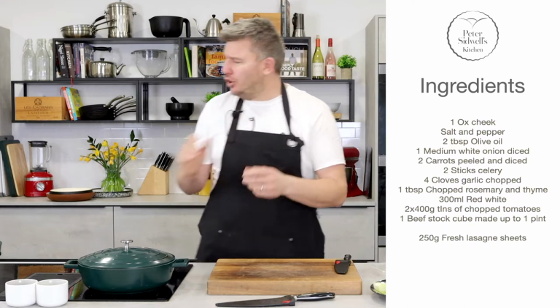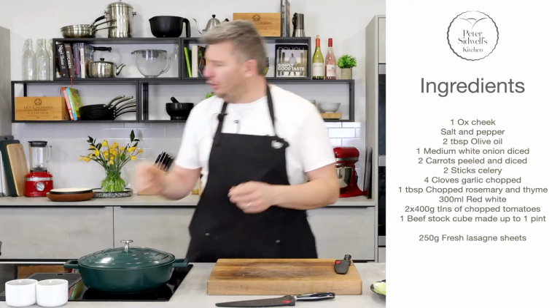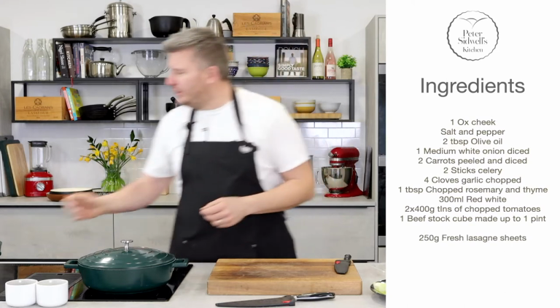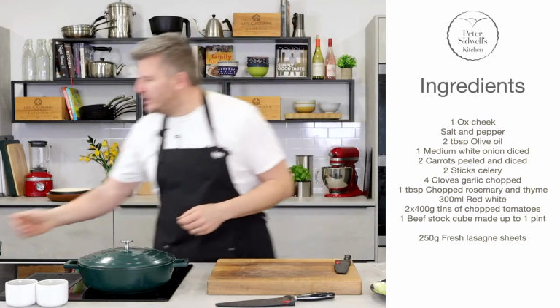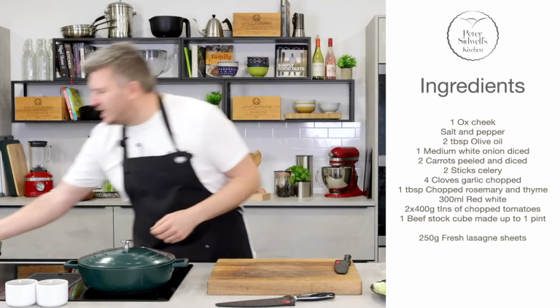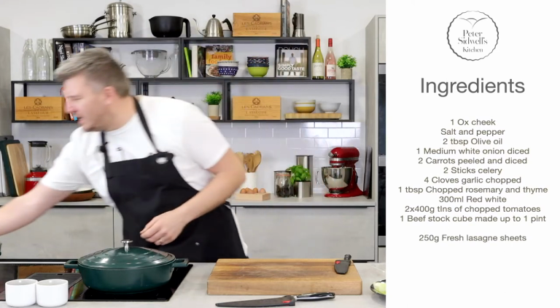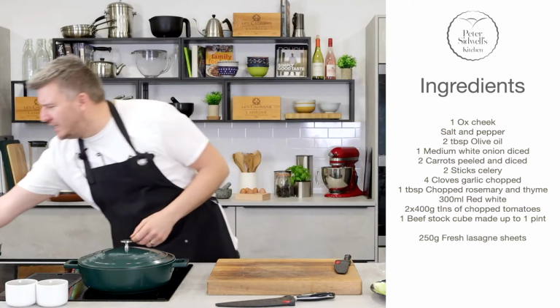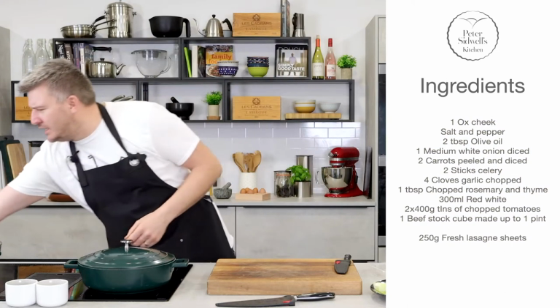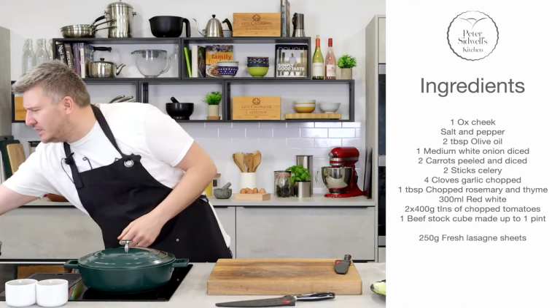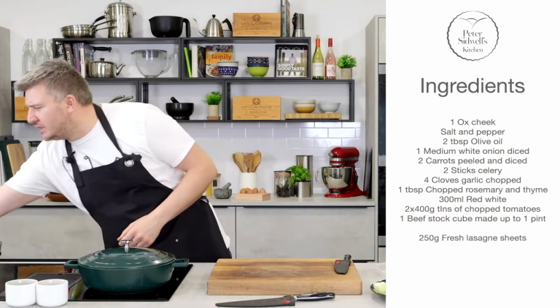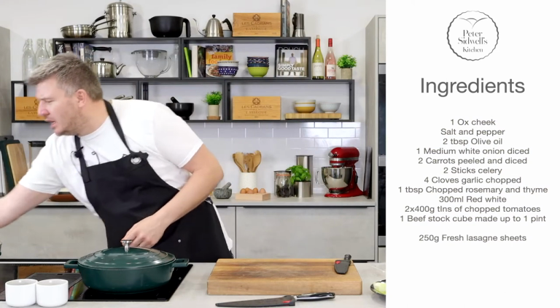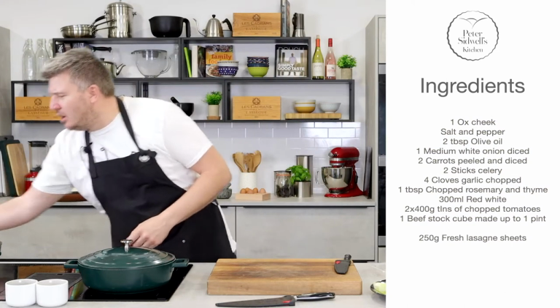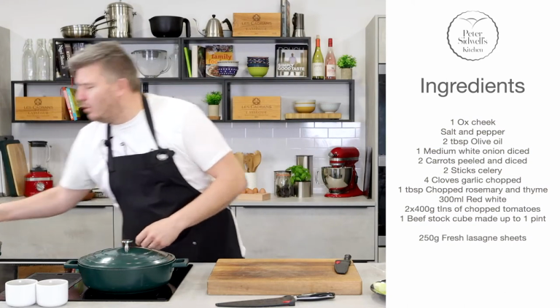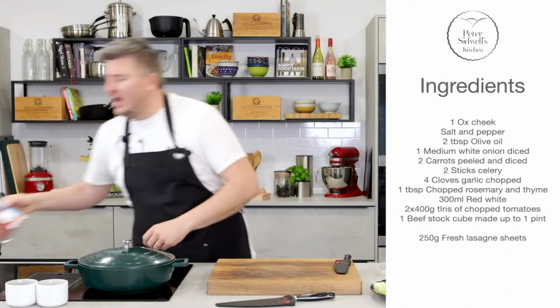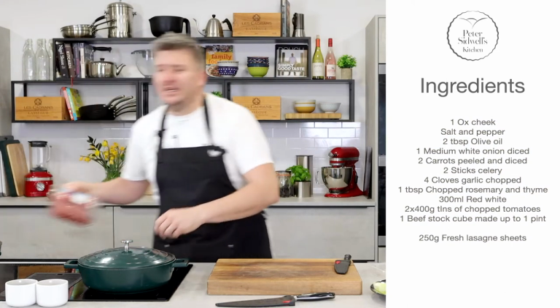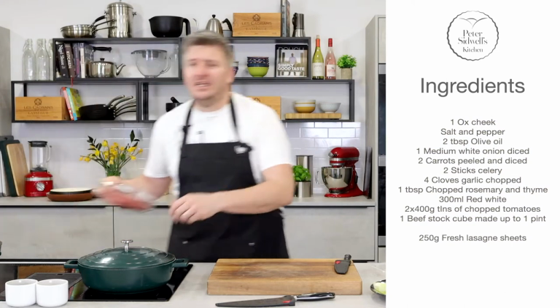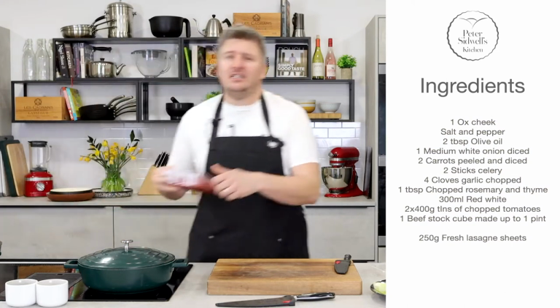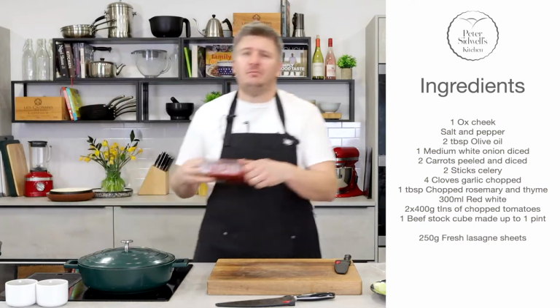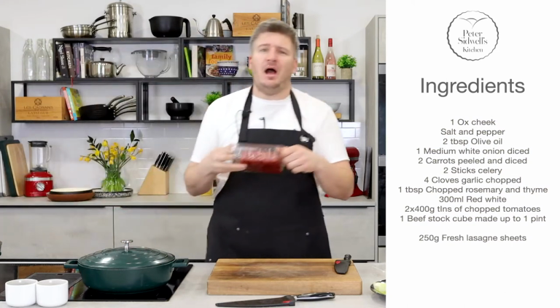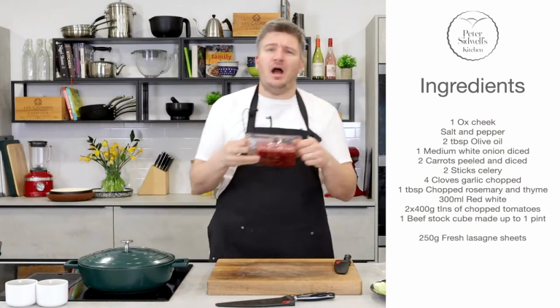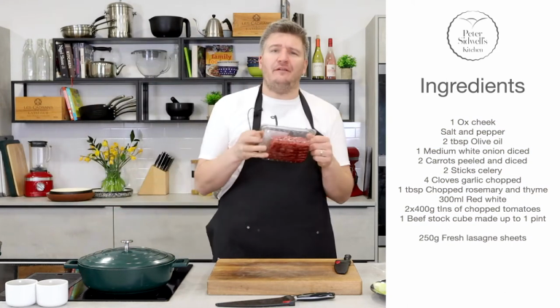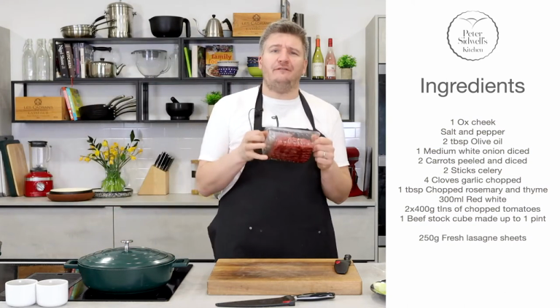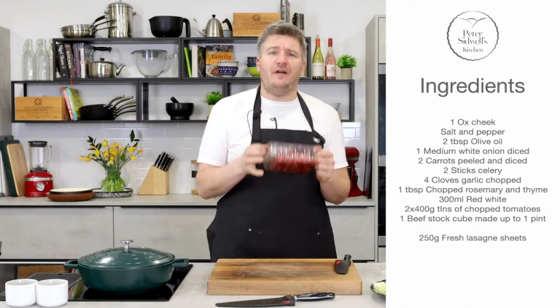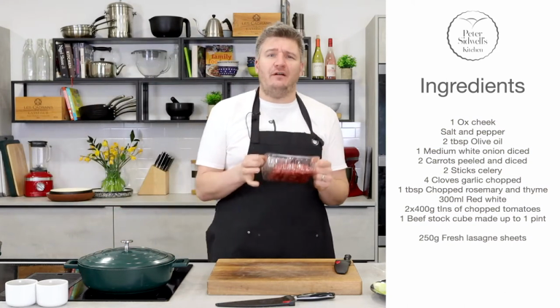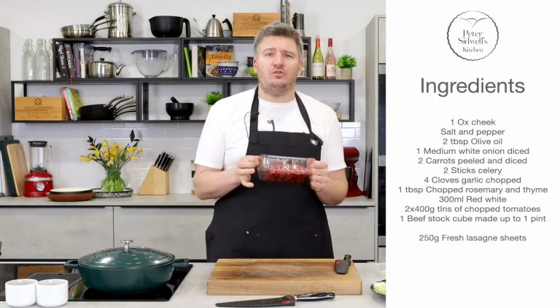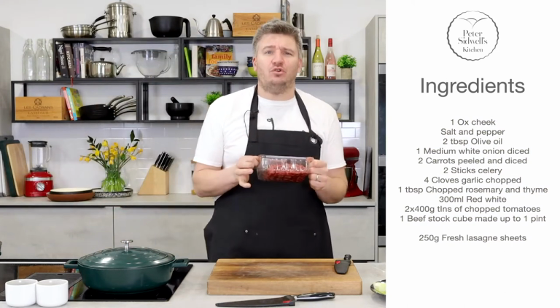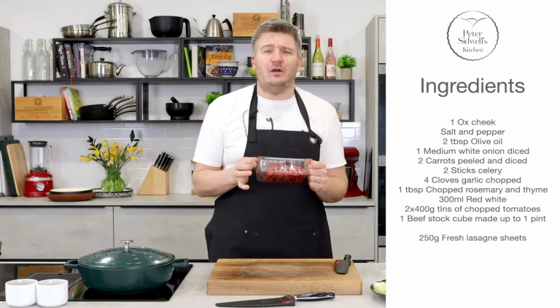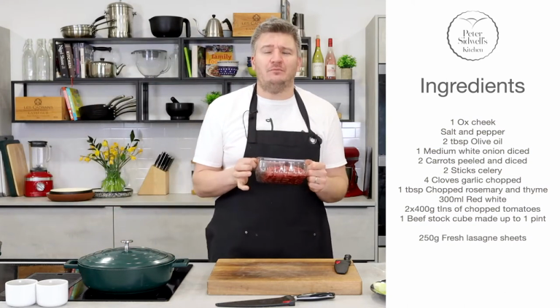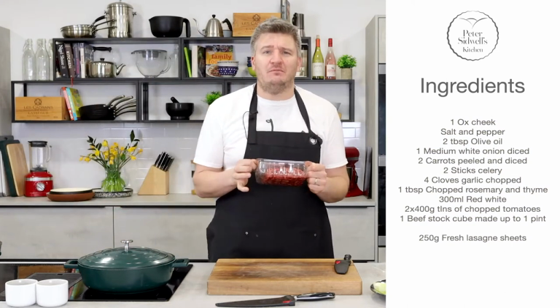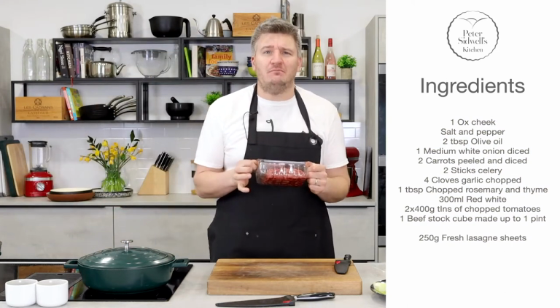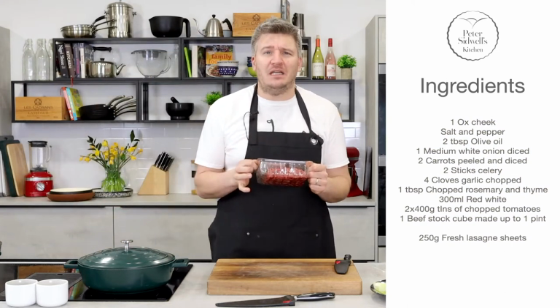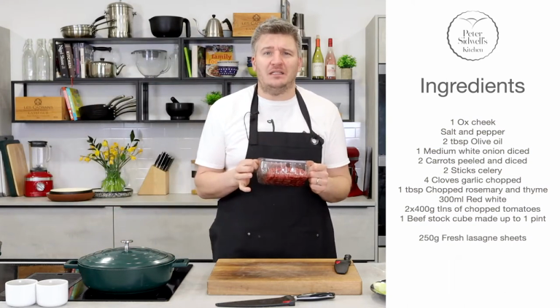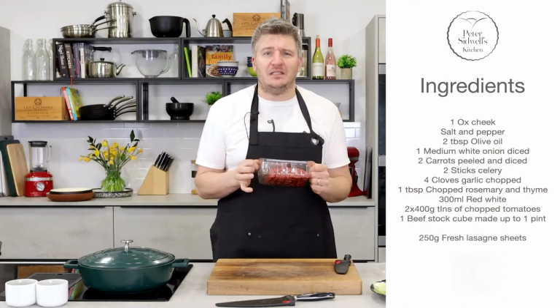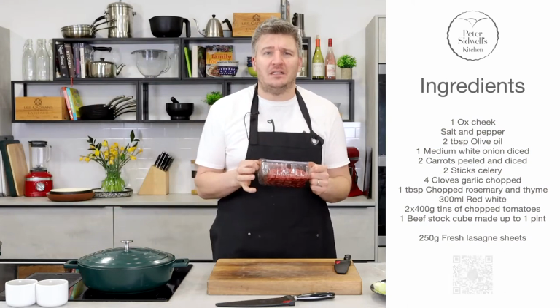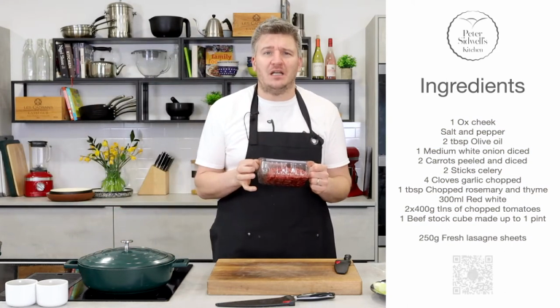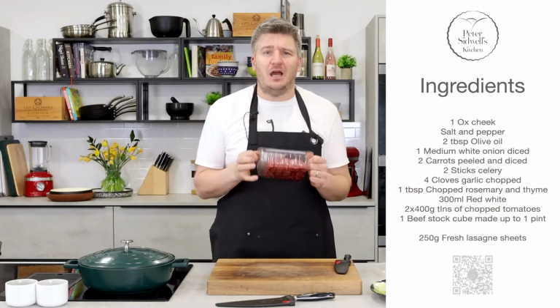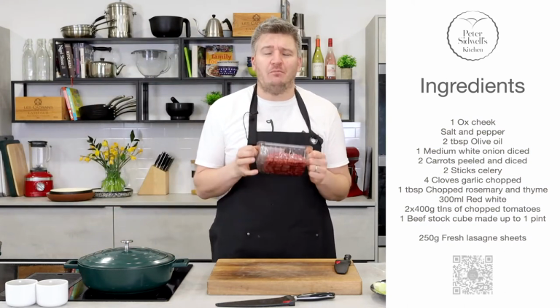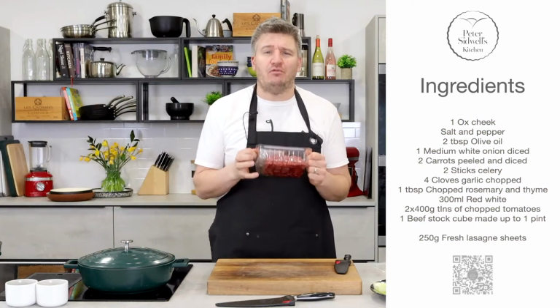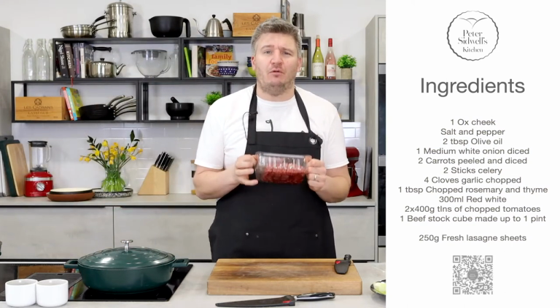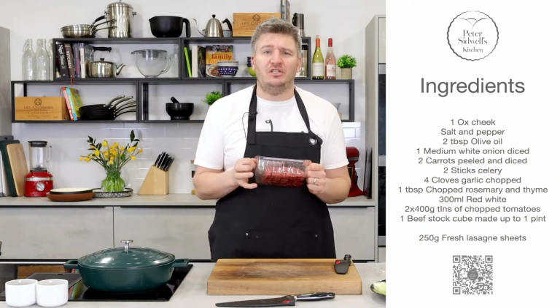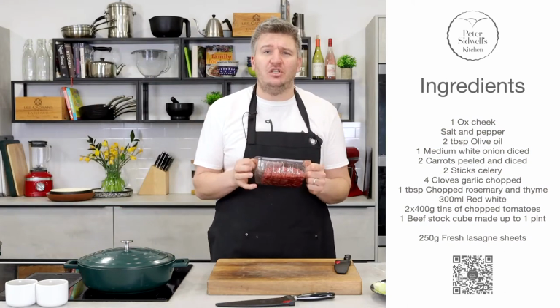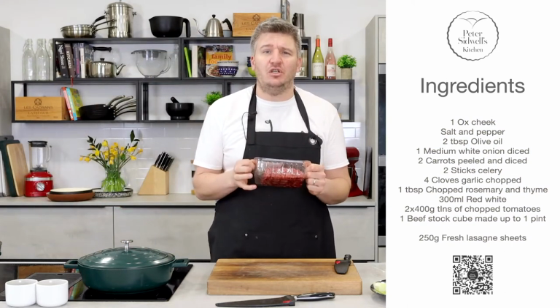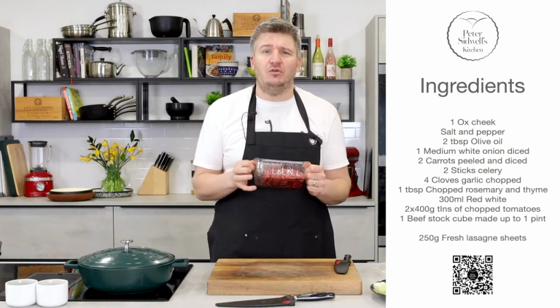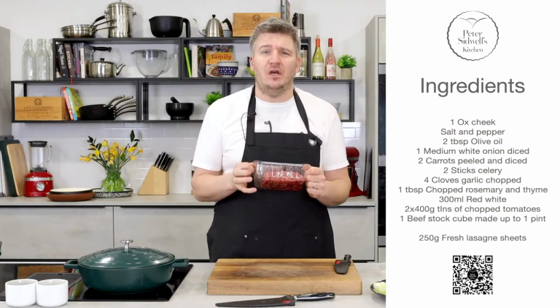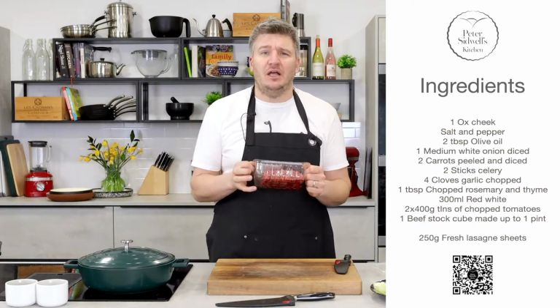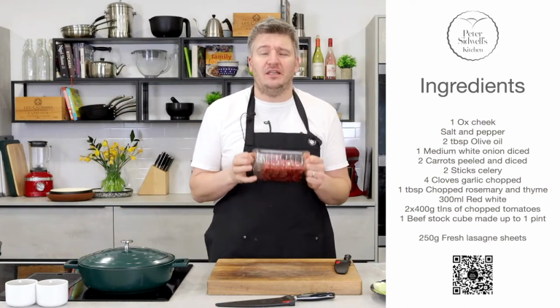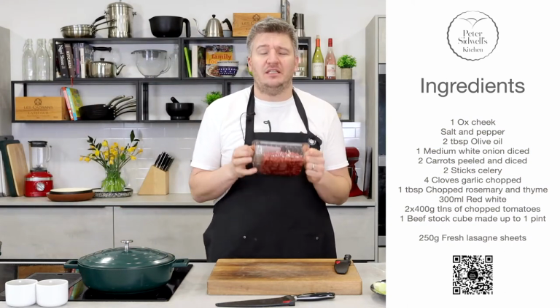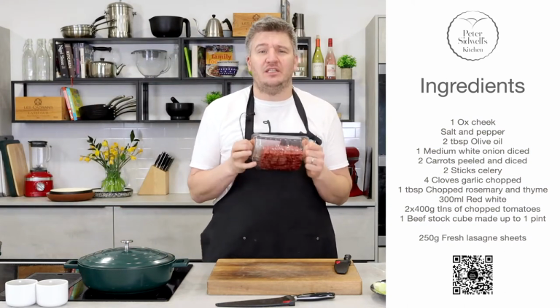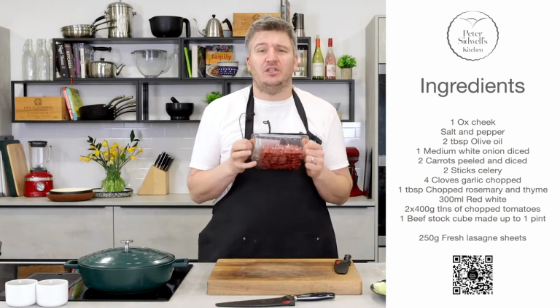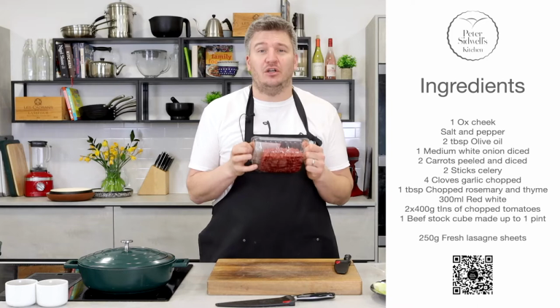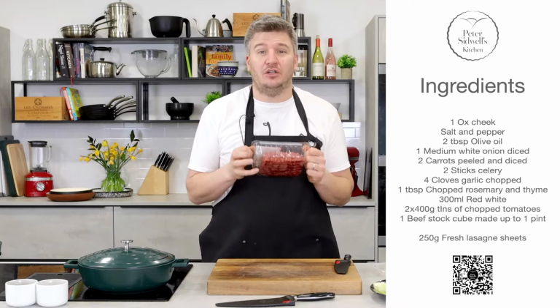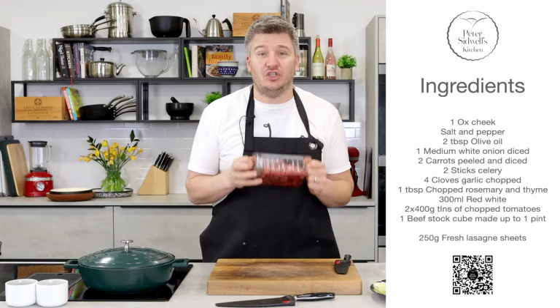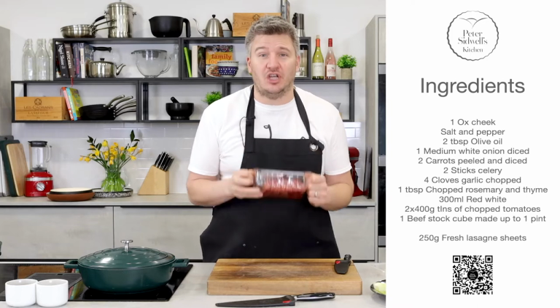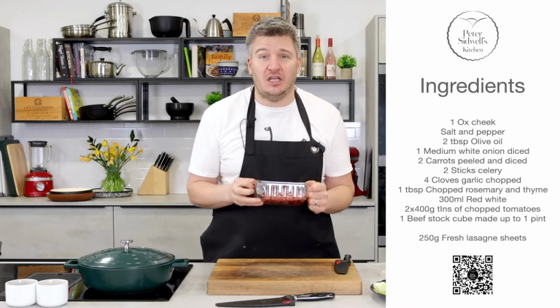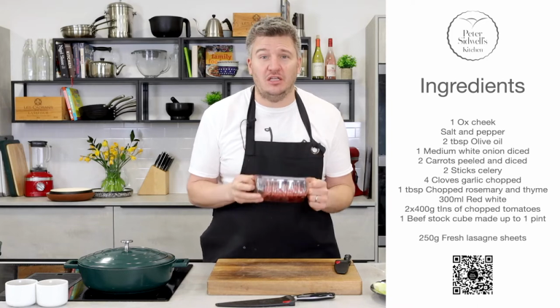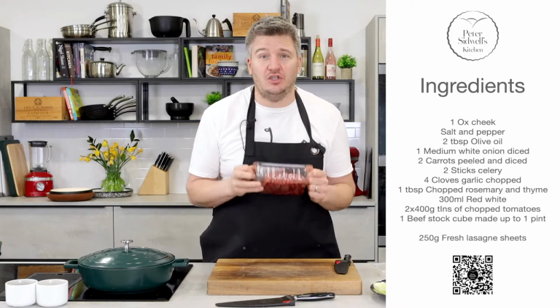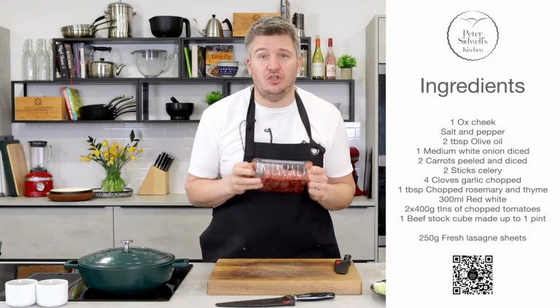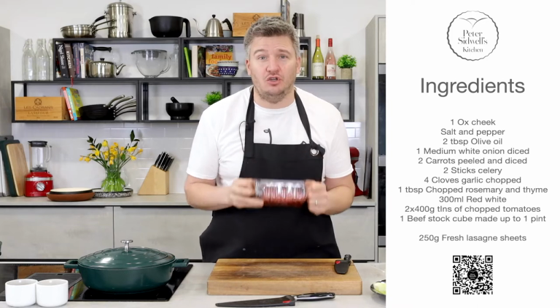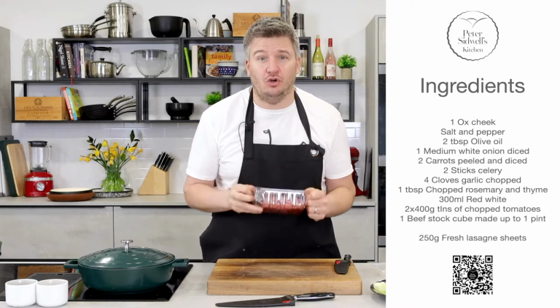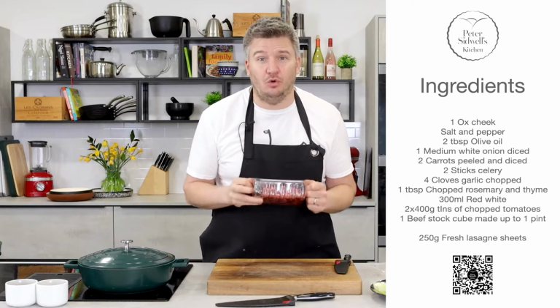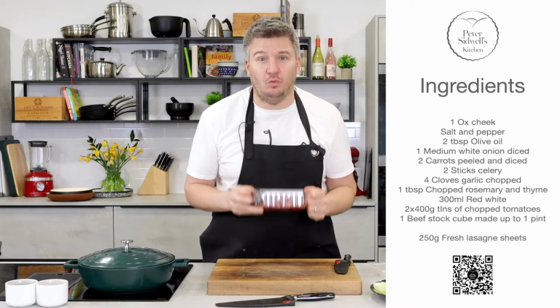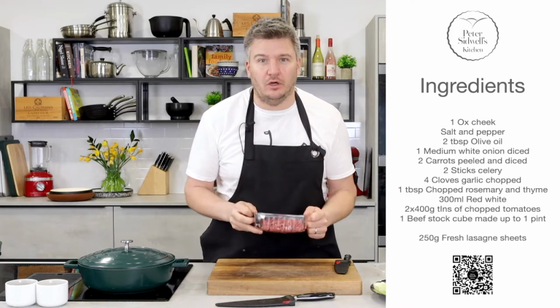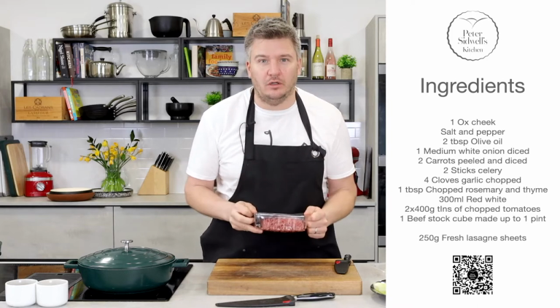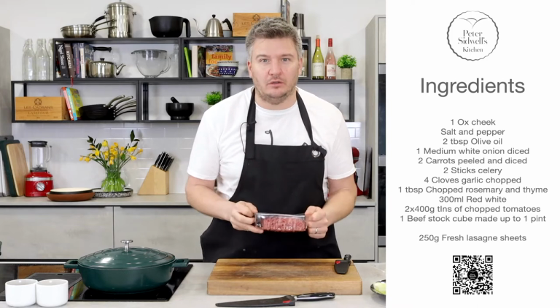Gone are the days where you need to buy 500 grams of mince. I promise you, this is going to change your world.